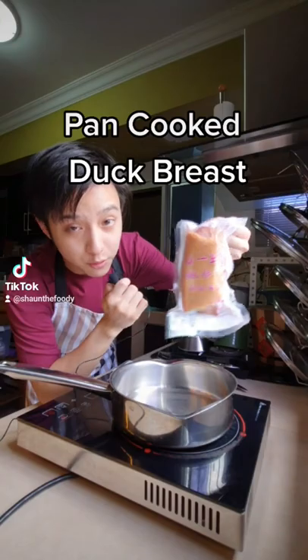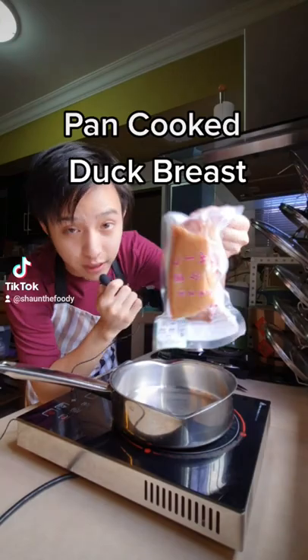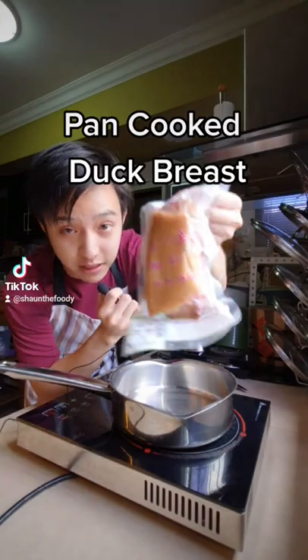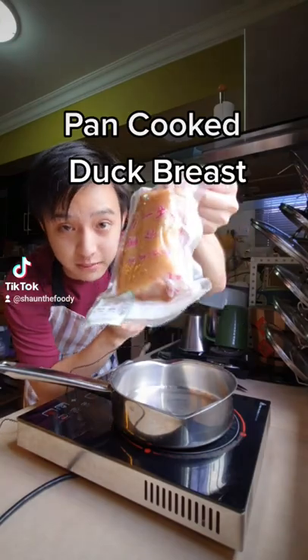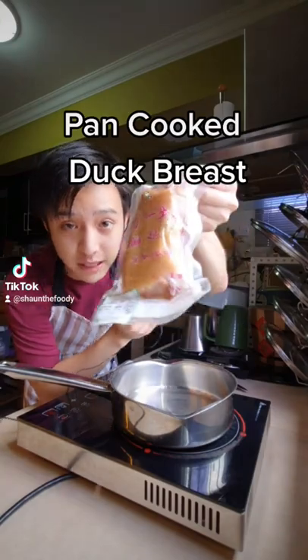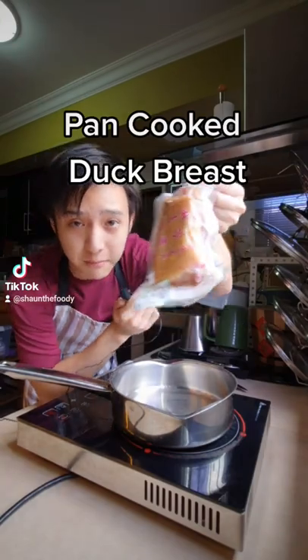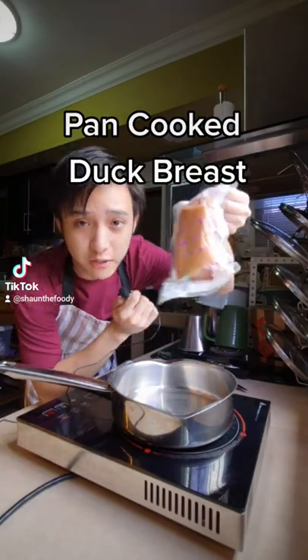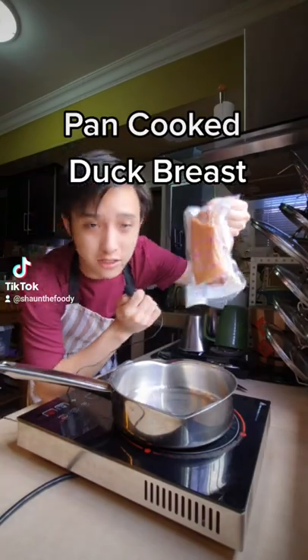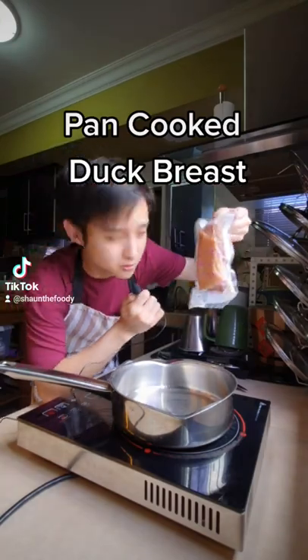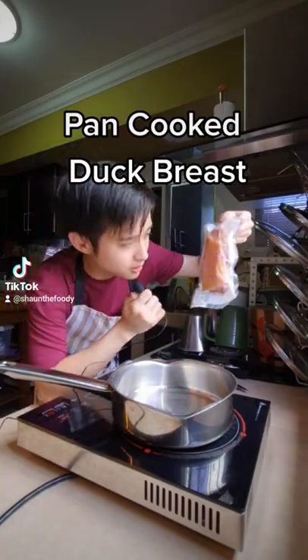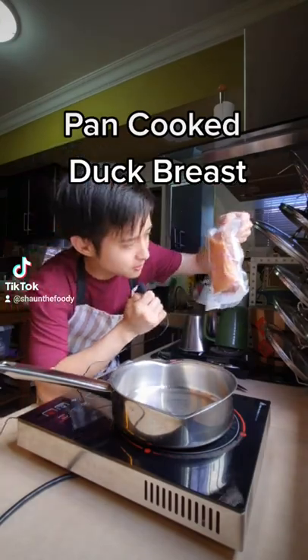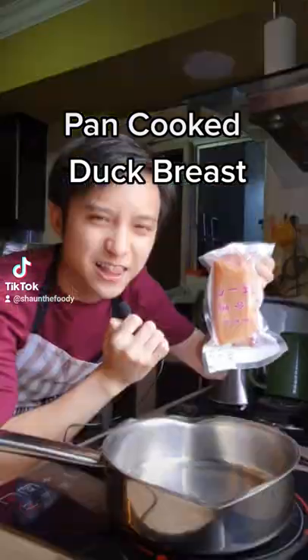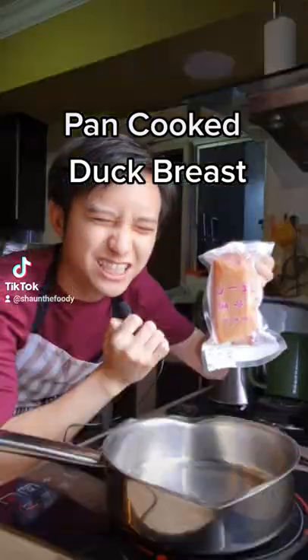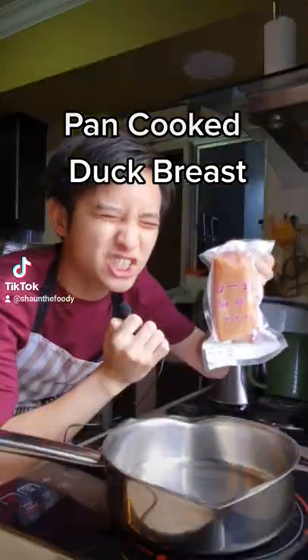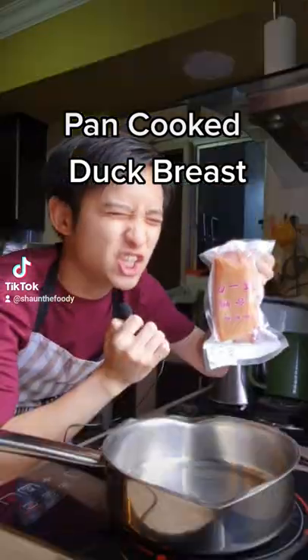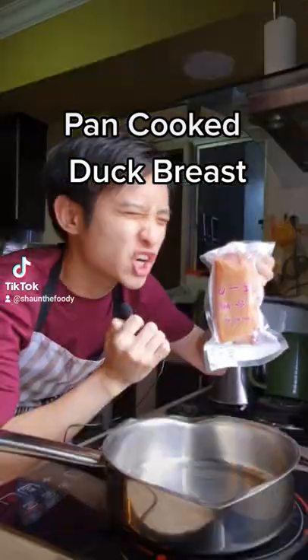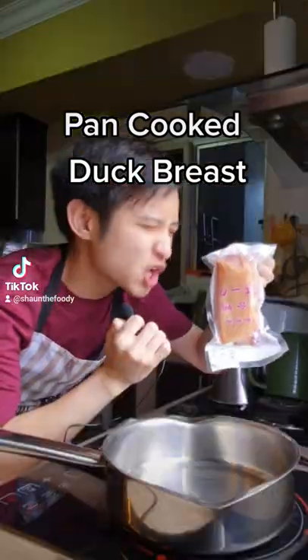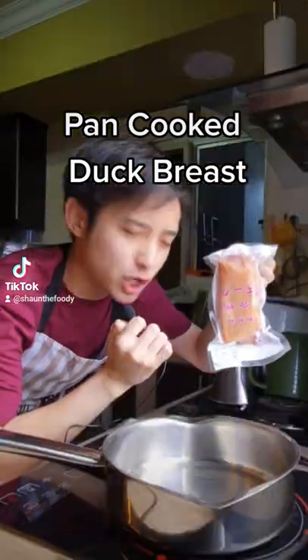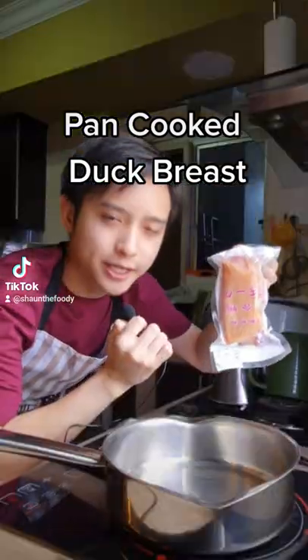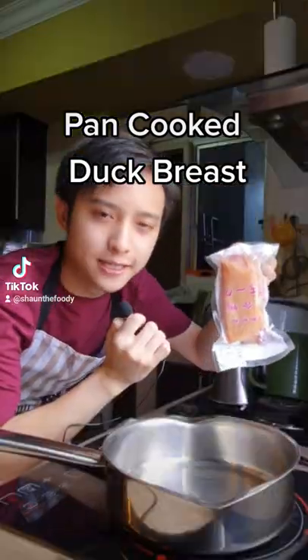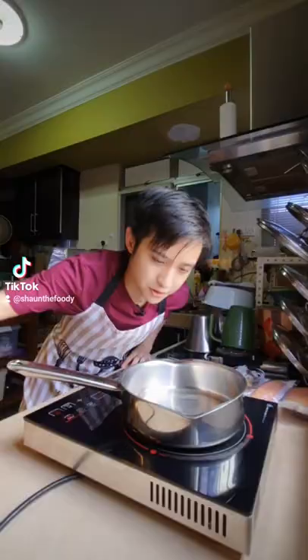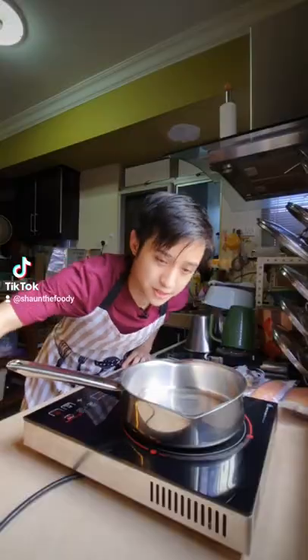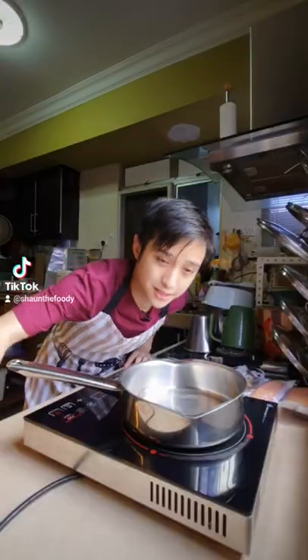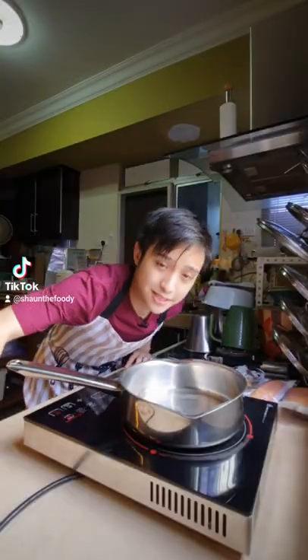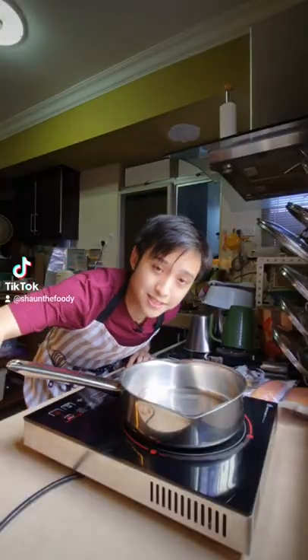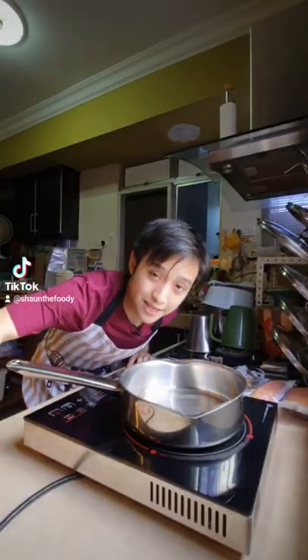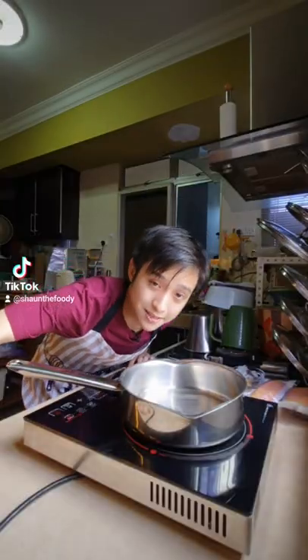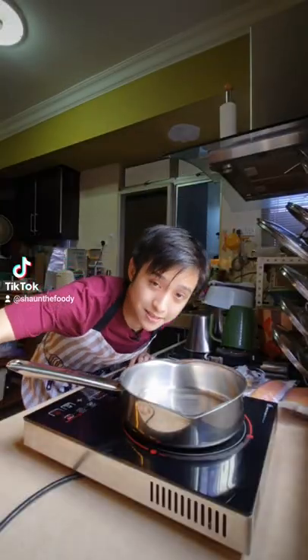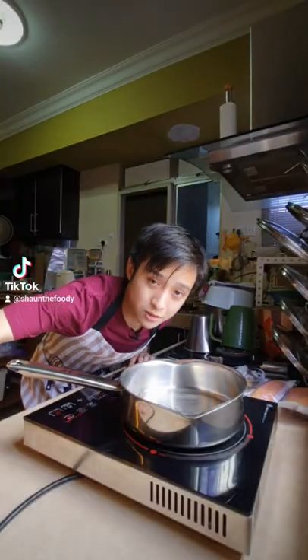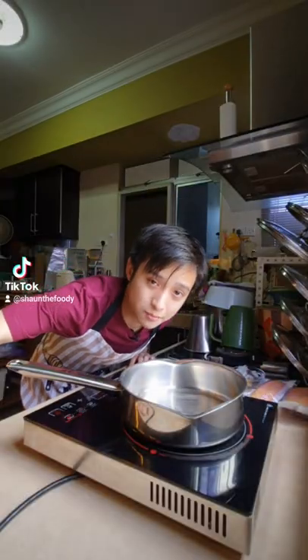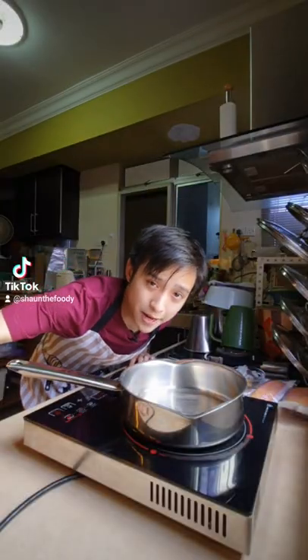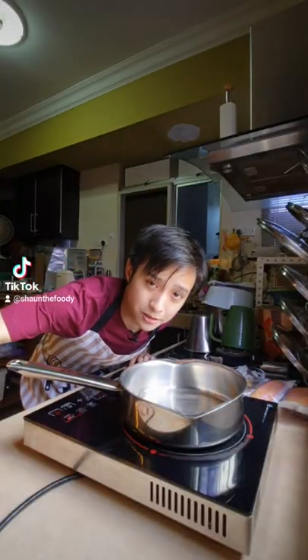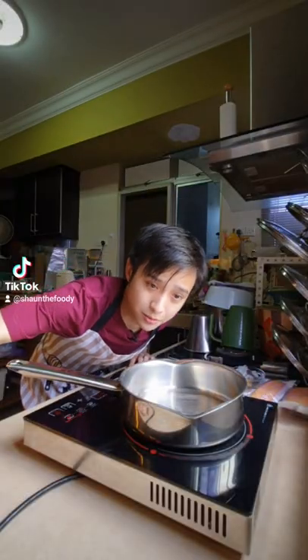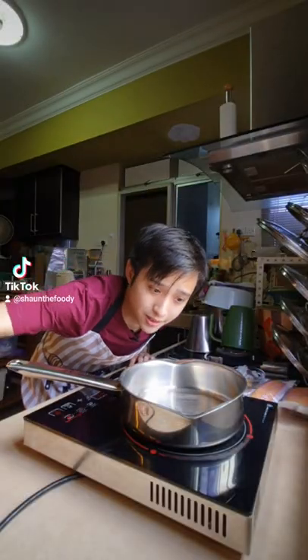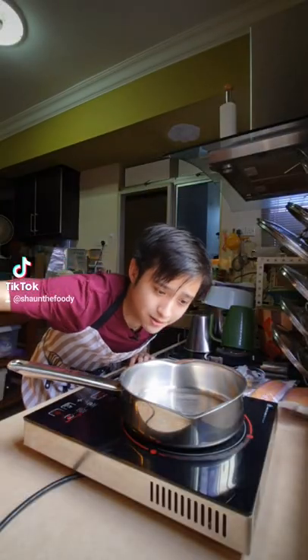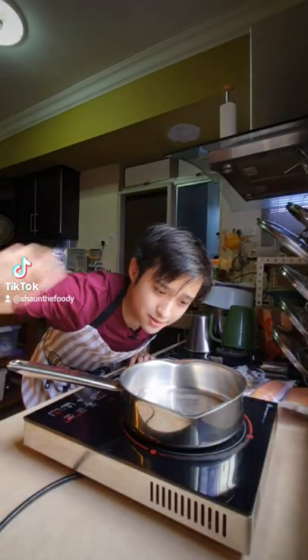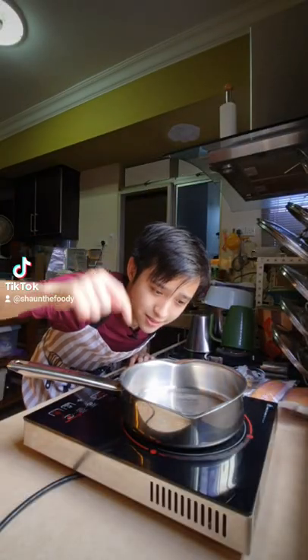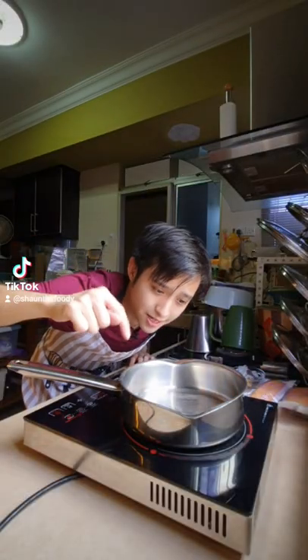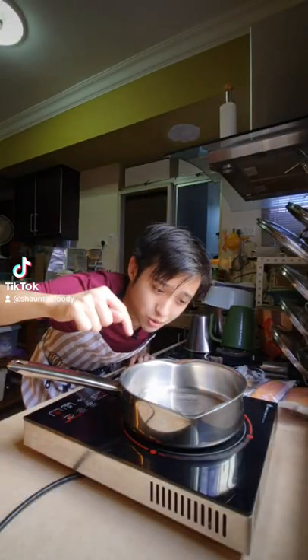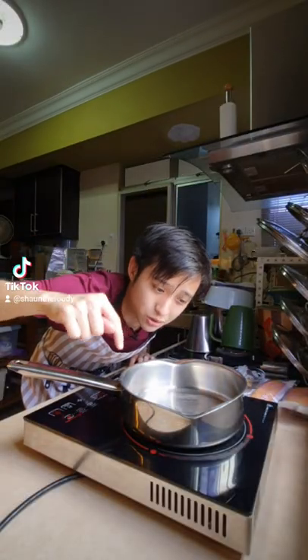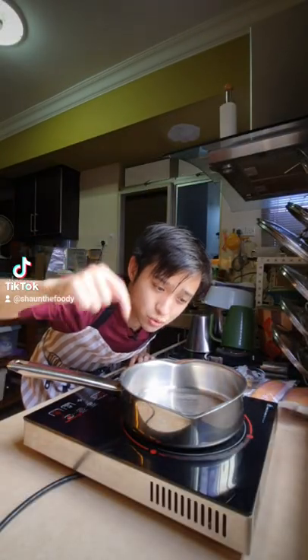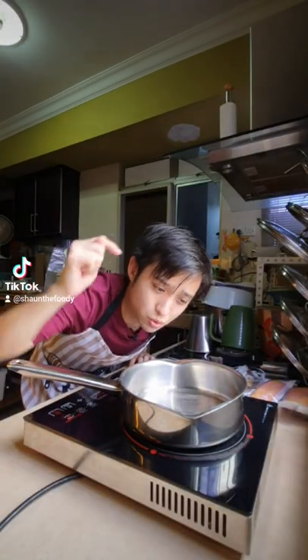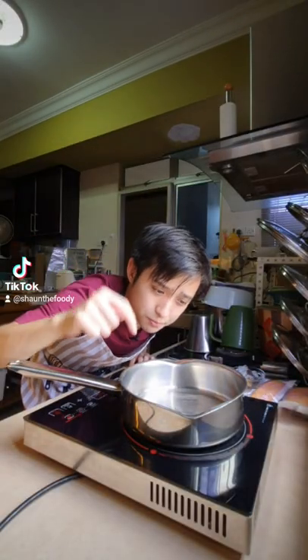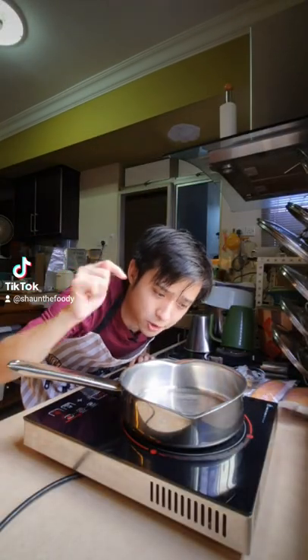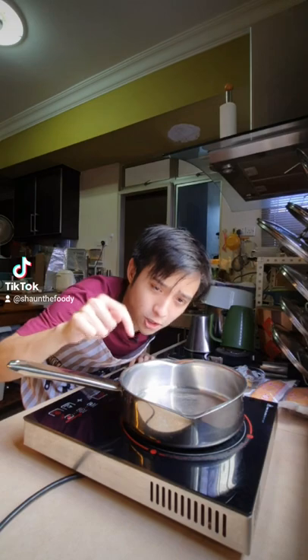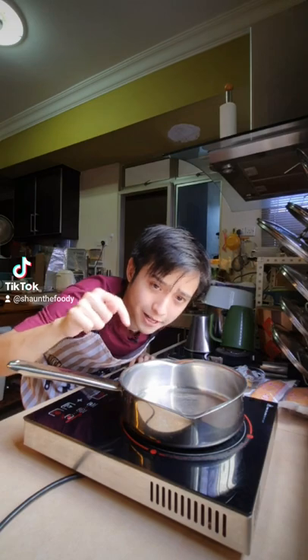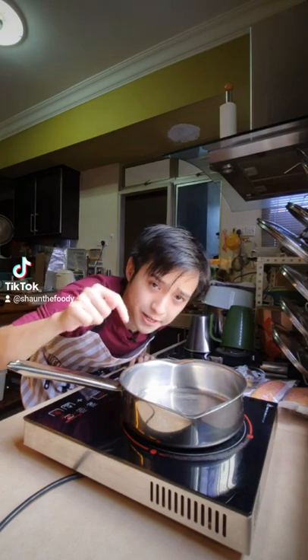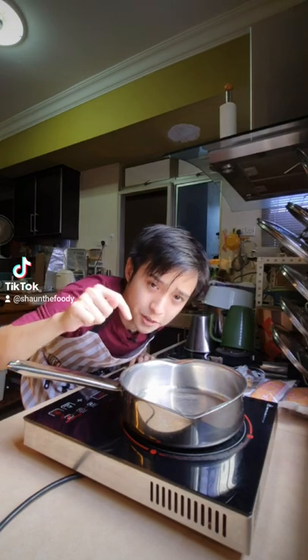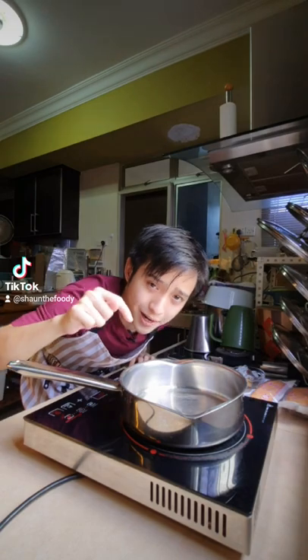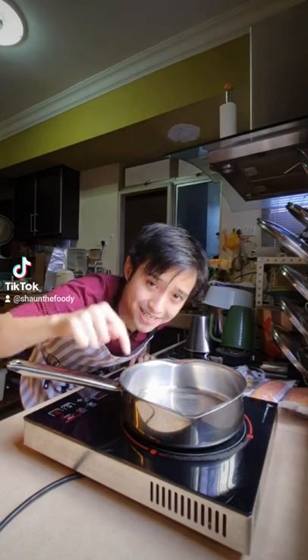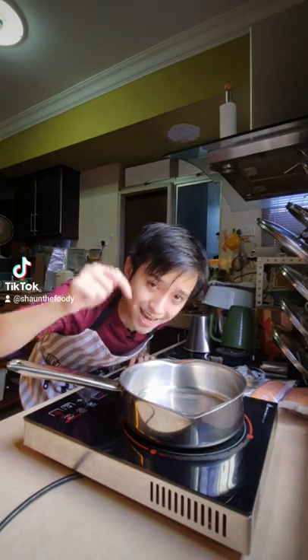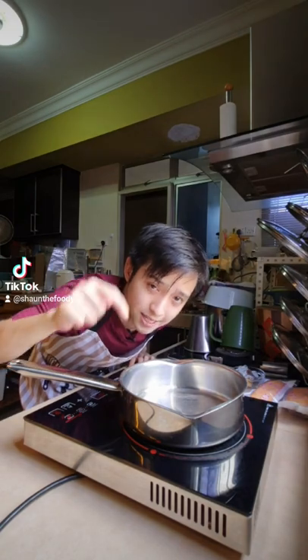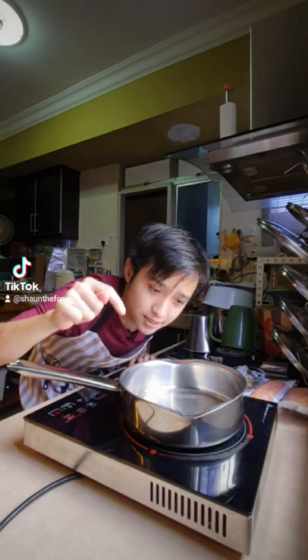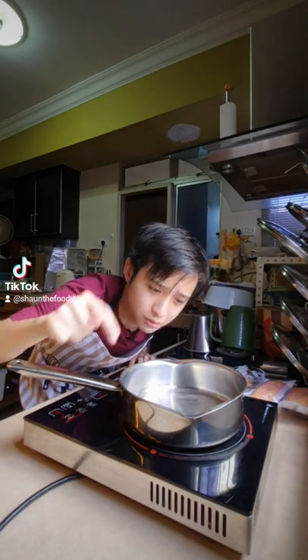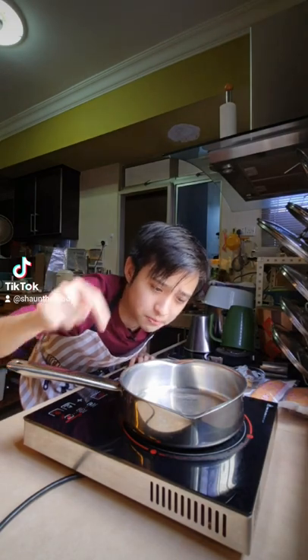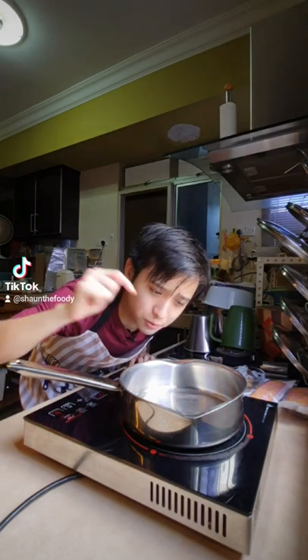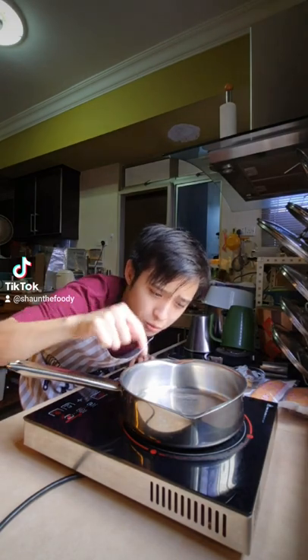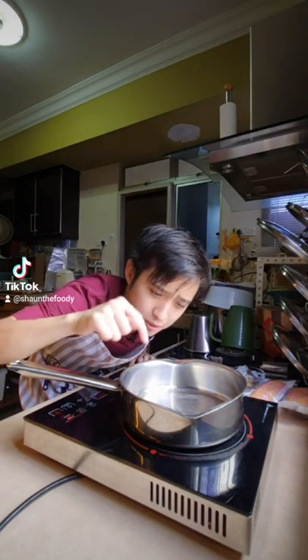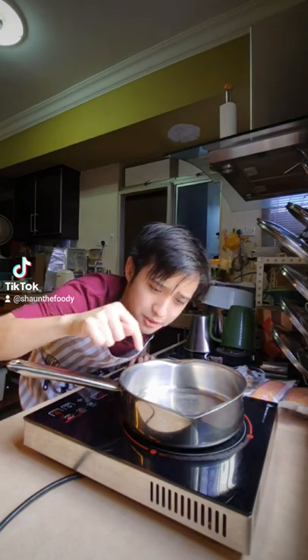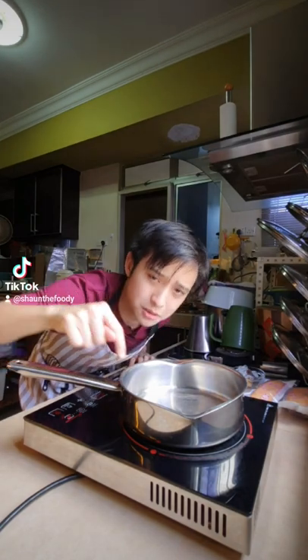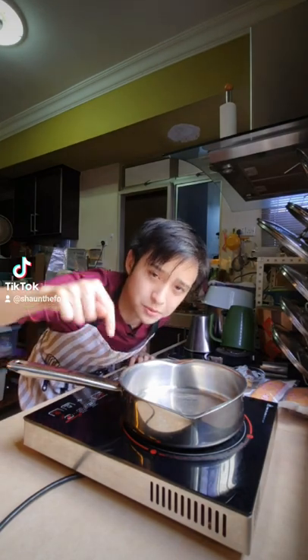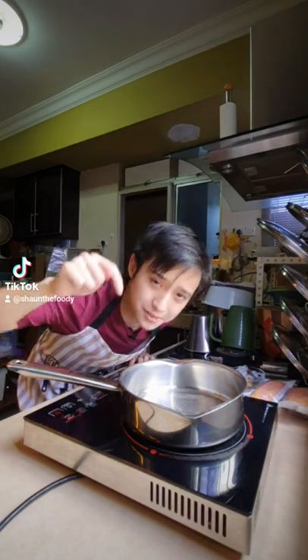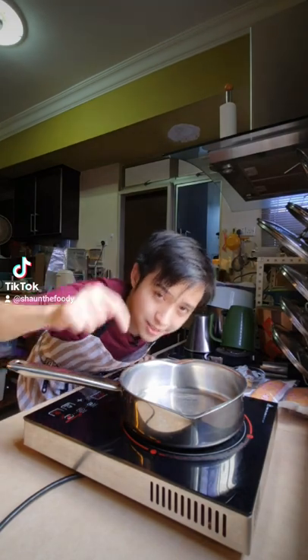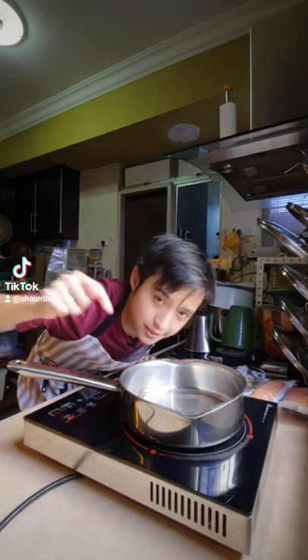We have some duck breast today. Let's cook it. We're using a stainless steel pan today. This thing has to be super hot — otherwise anything we put over here will stick.